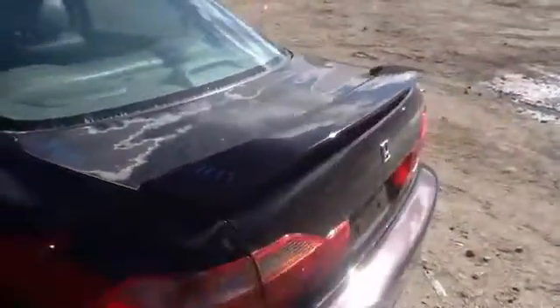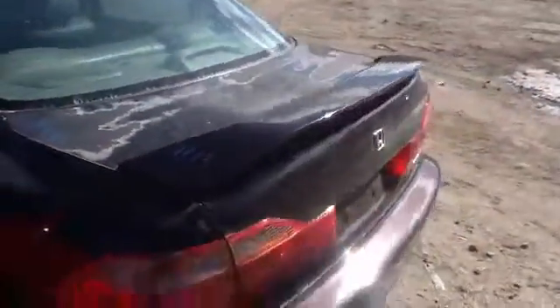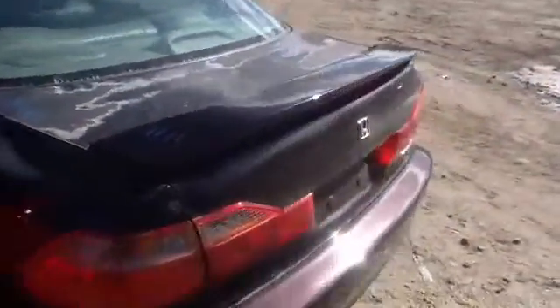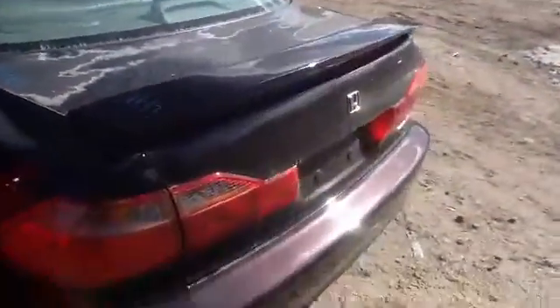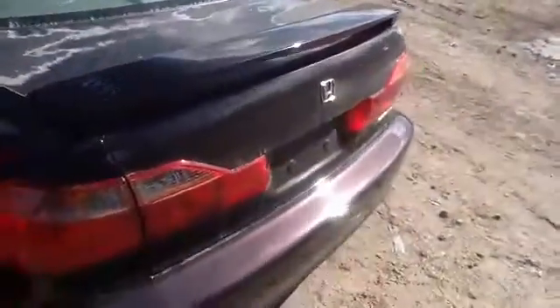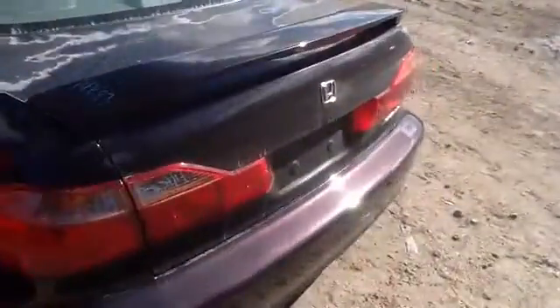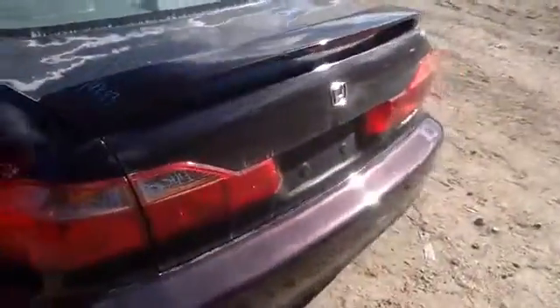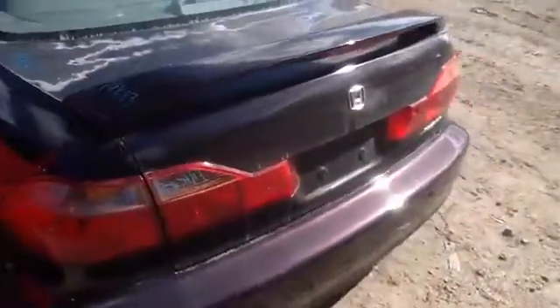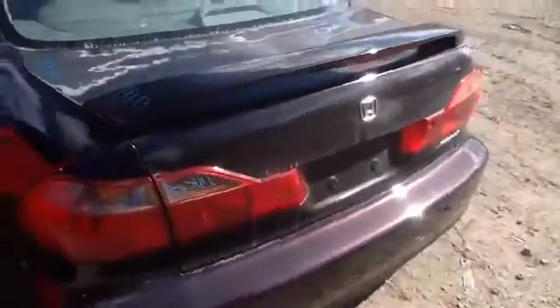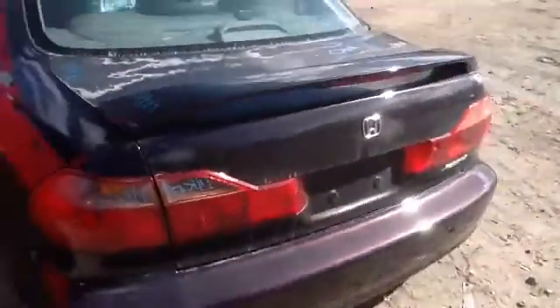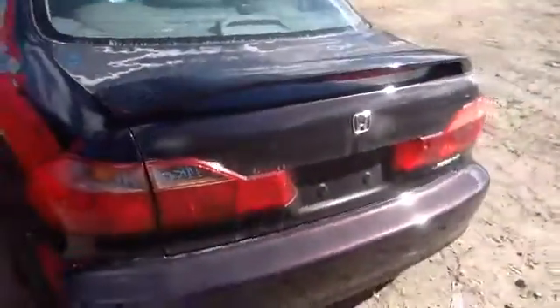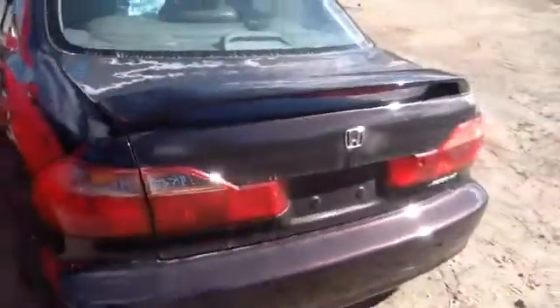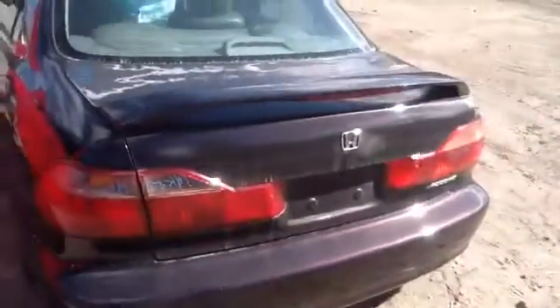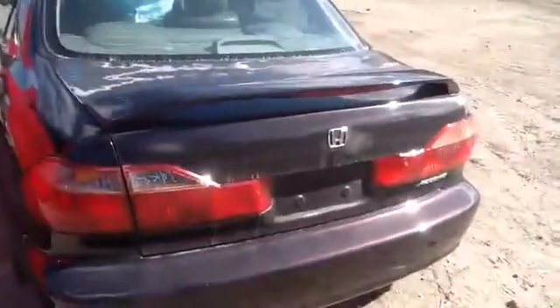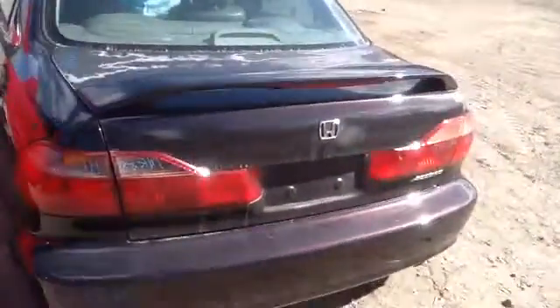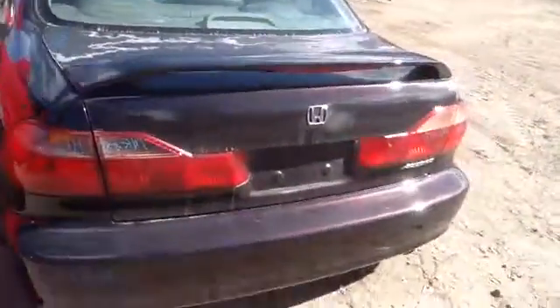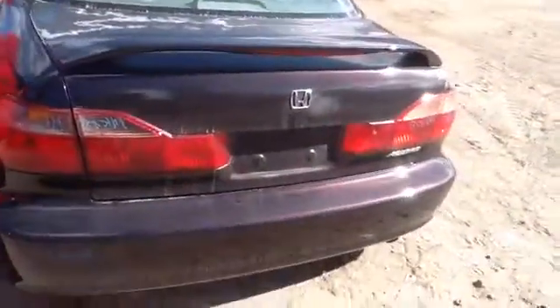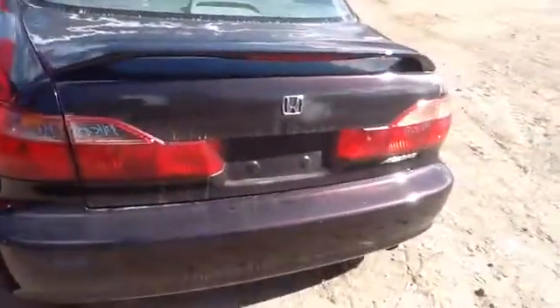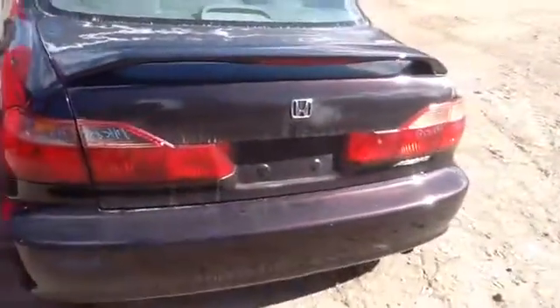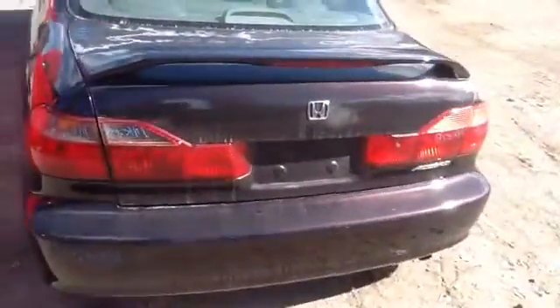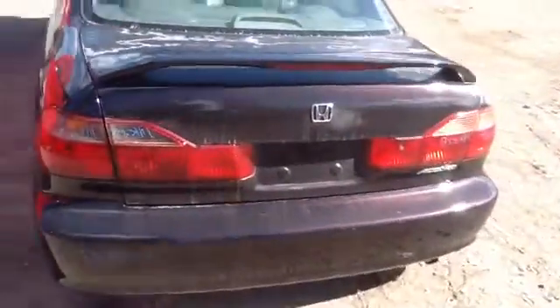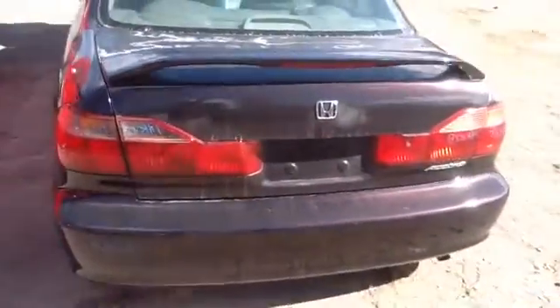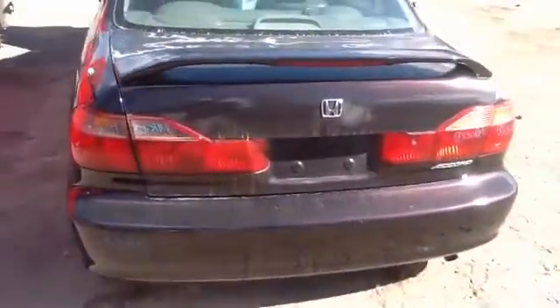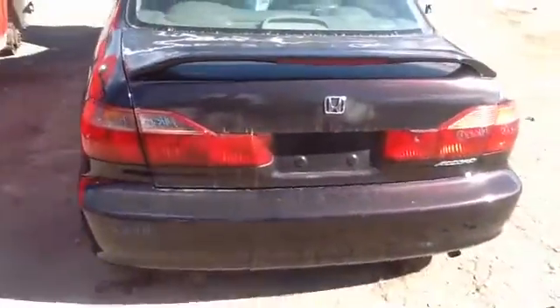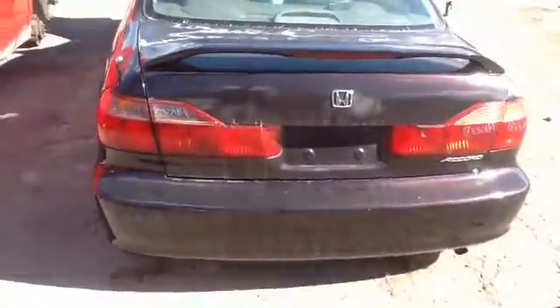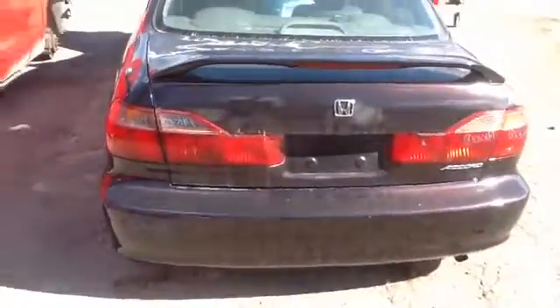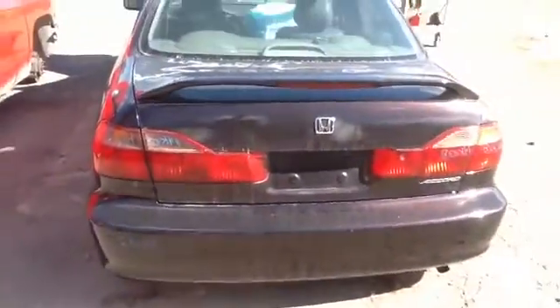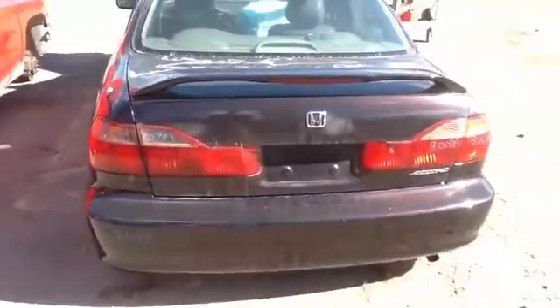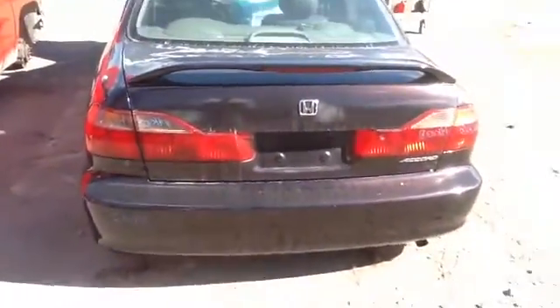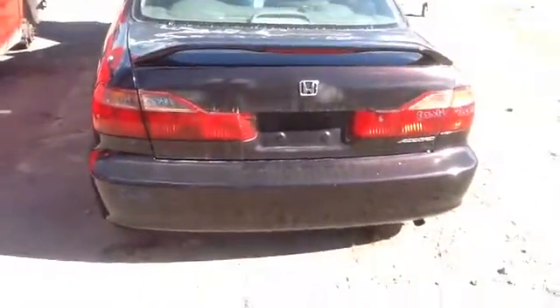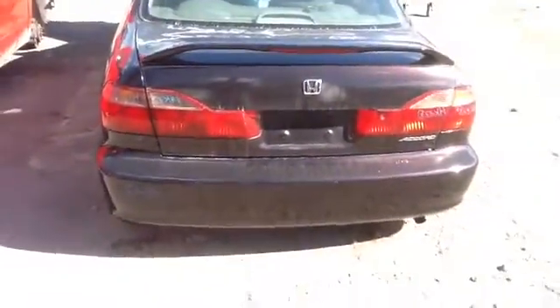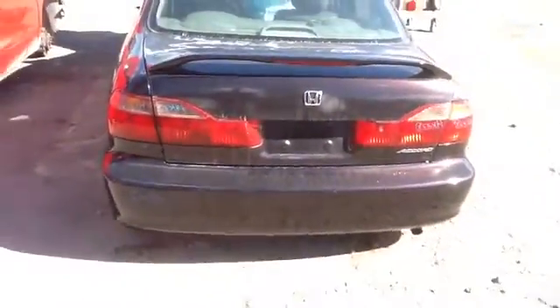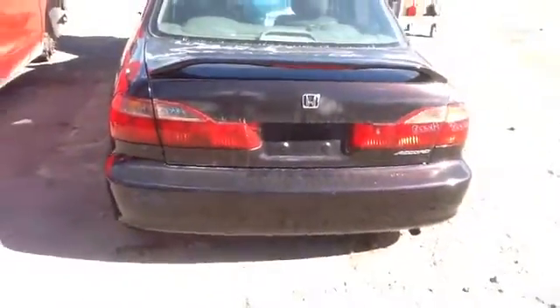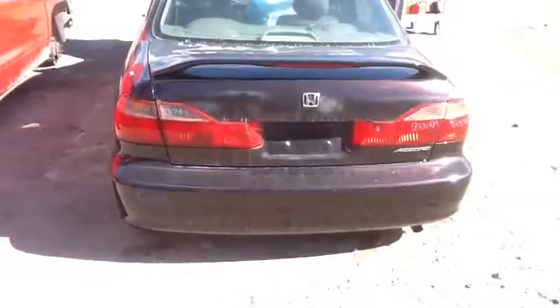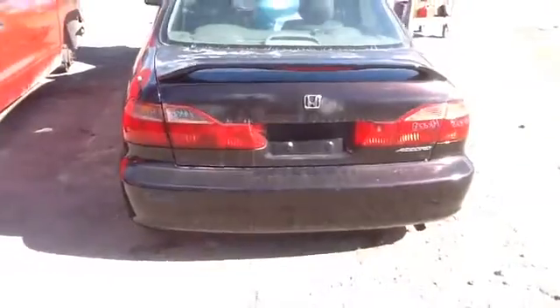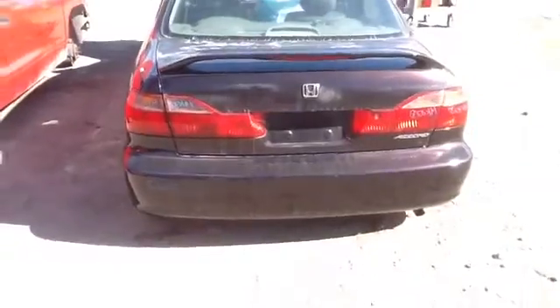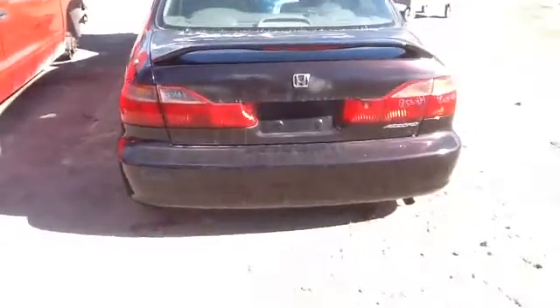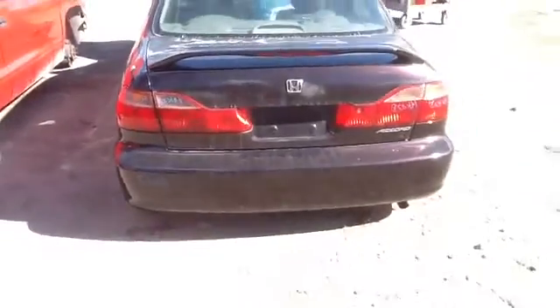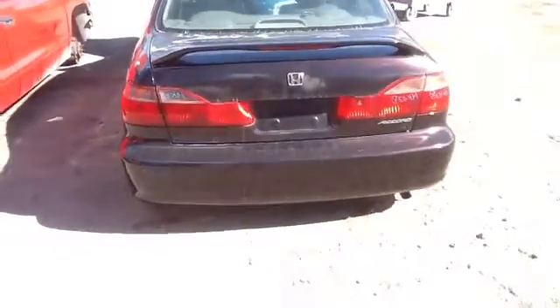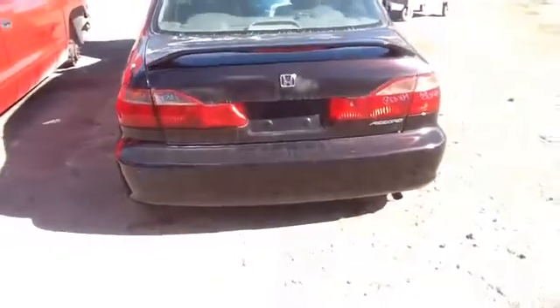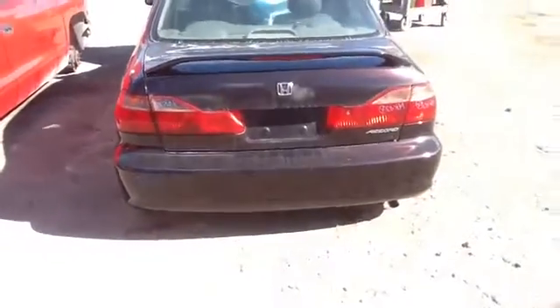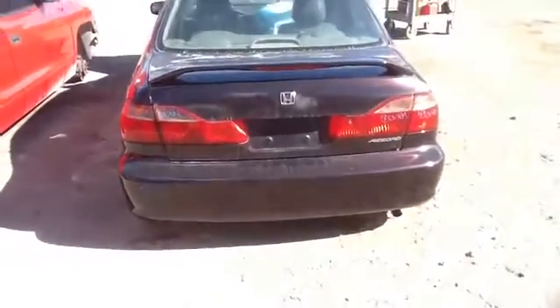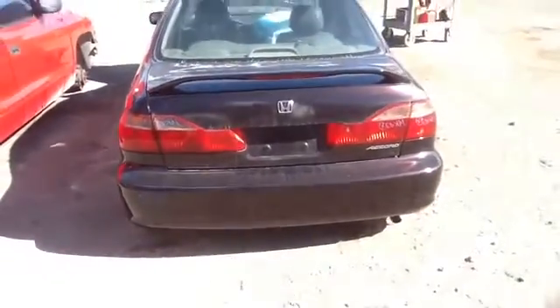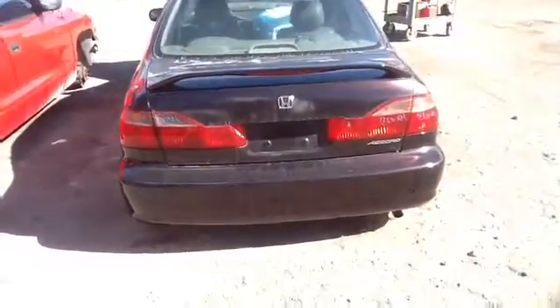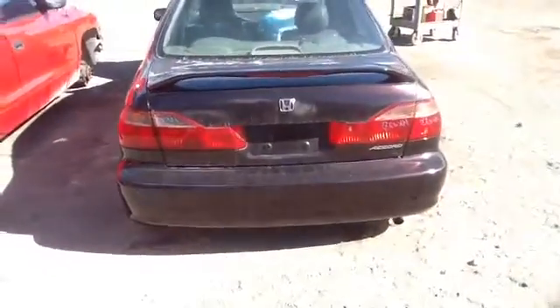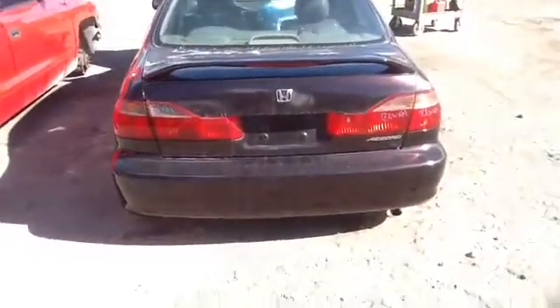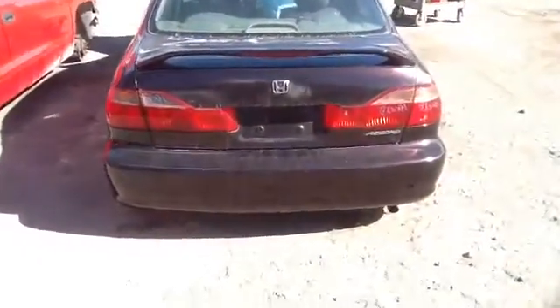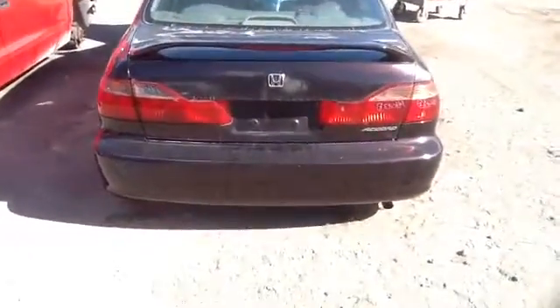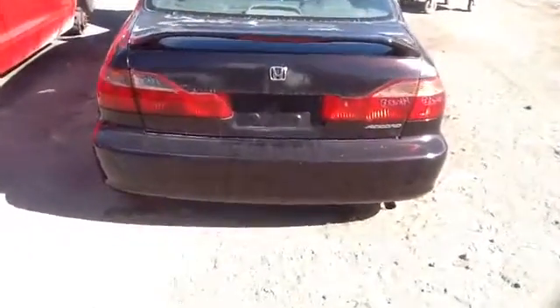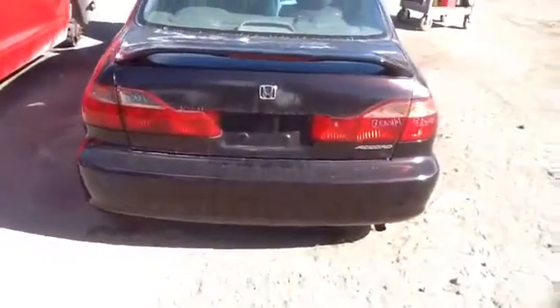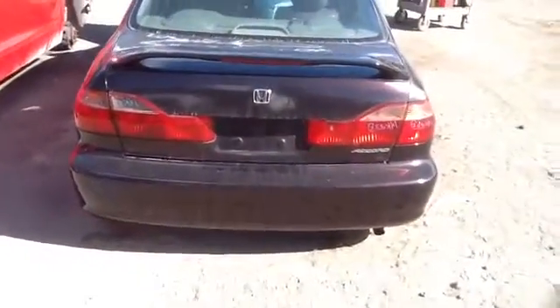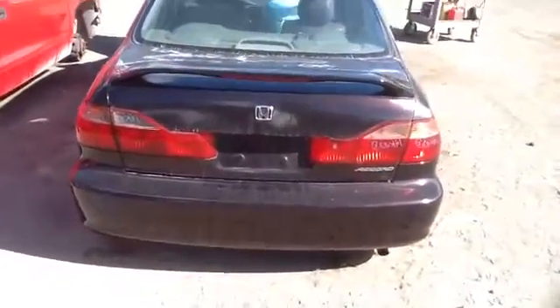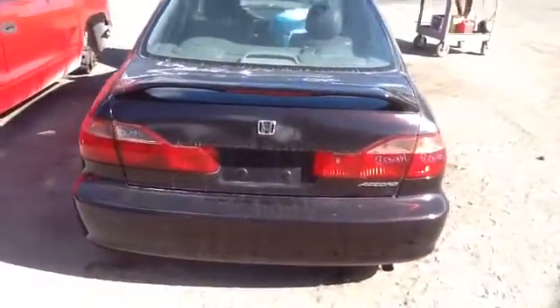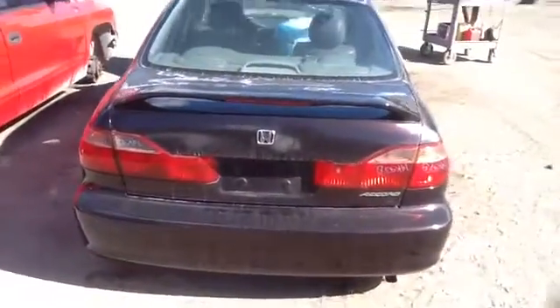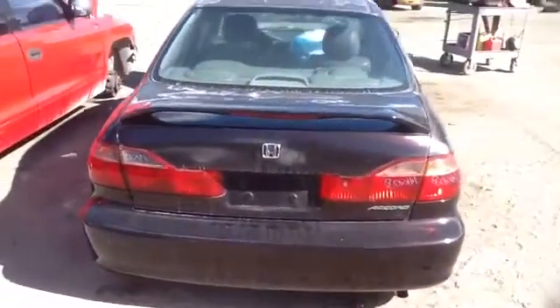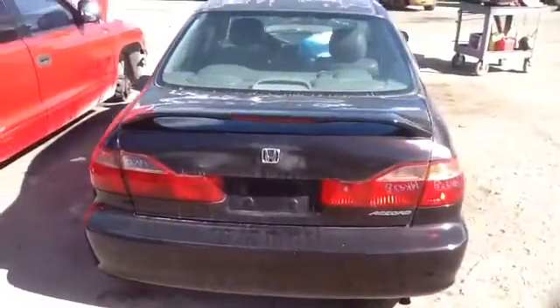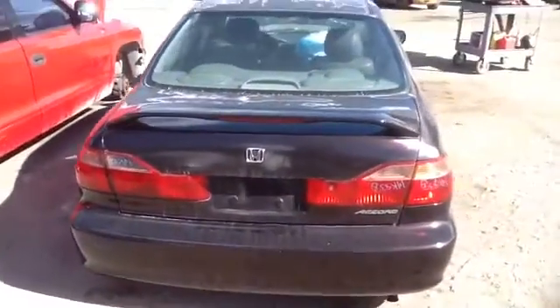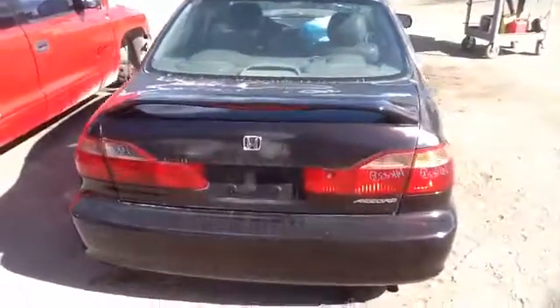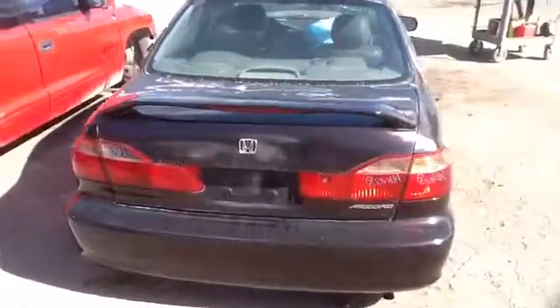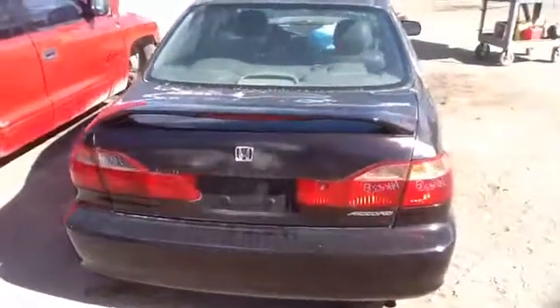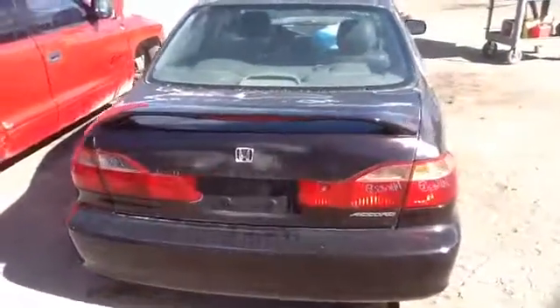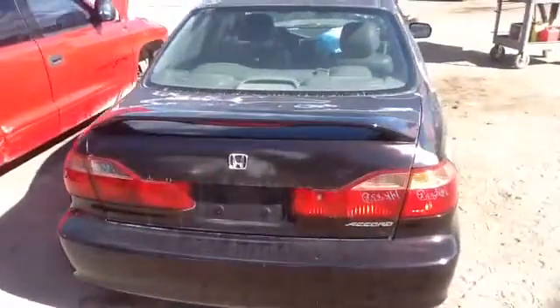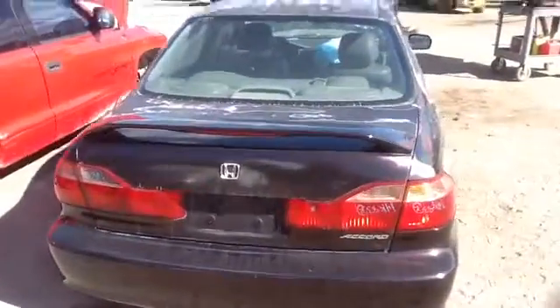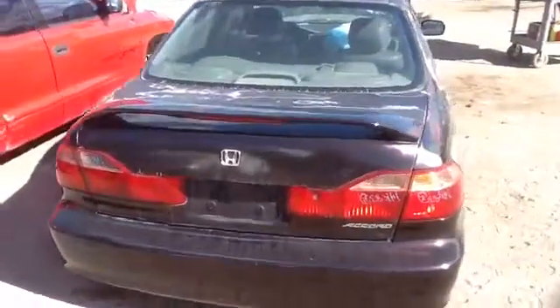Step around back — nice taillights, deck lid, back bumper, all in great shape. Heated back glass with antenna.